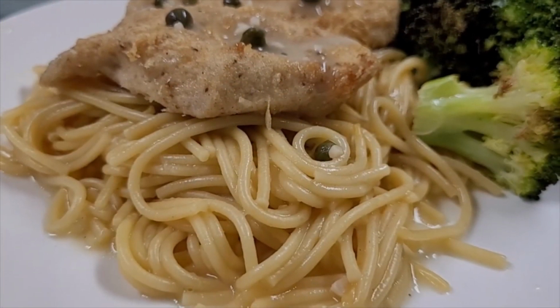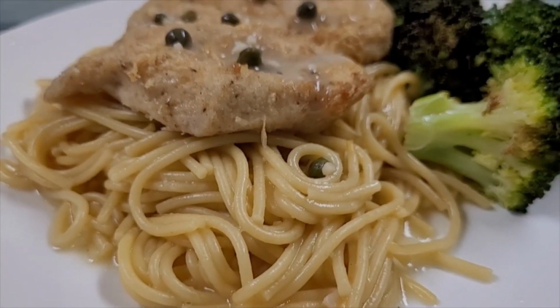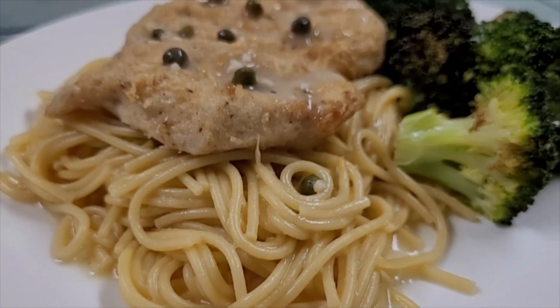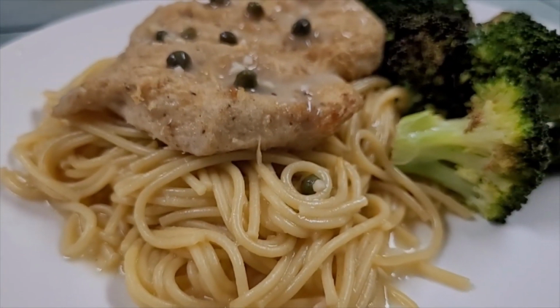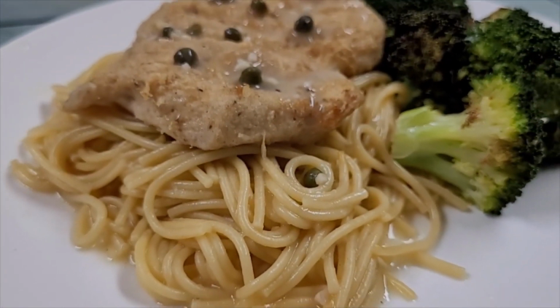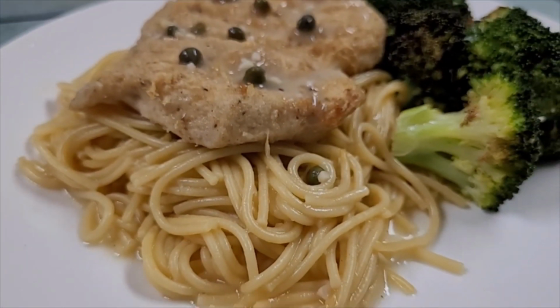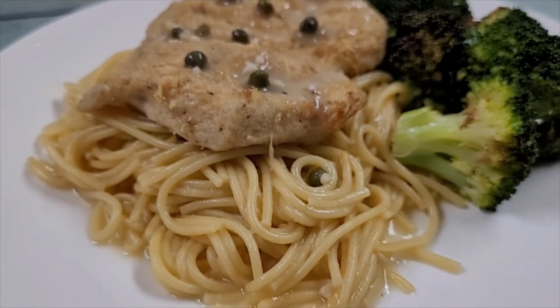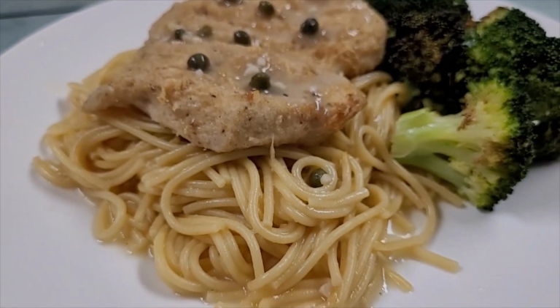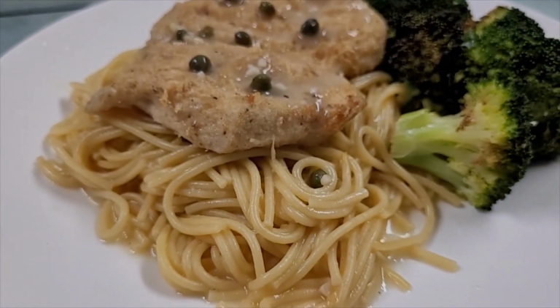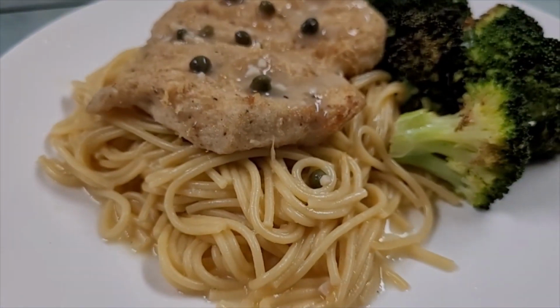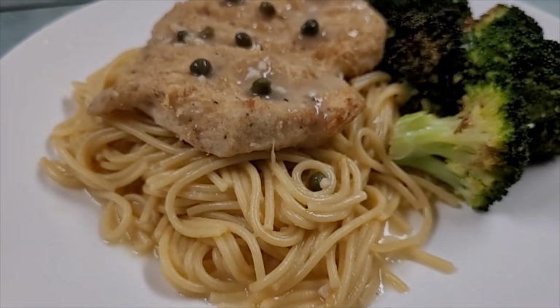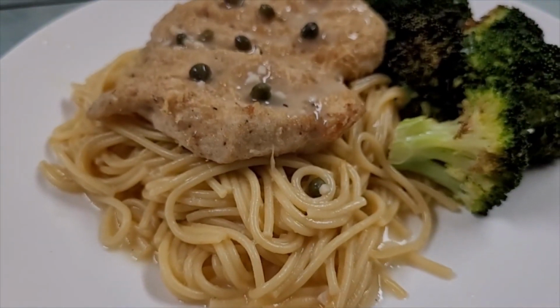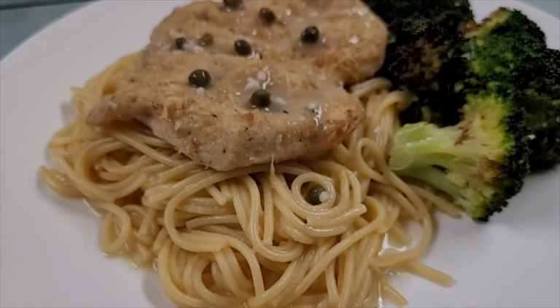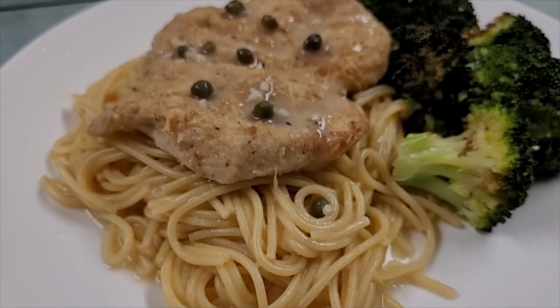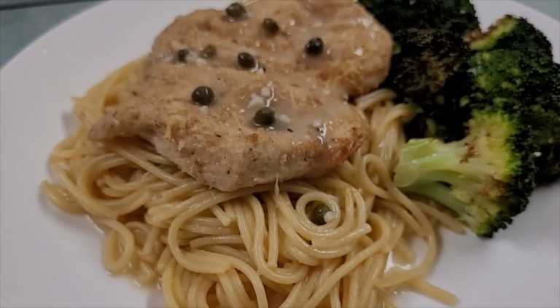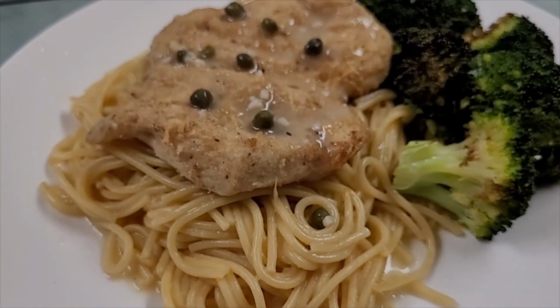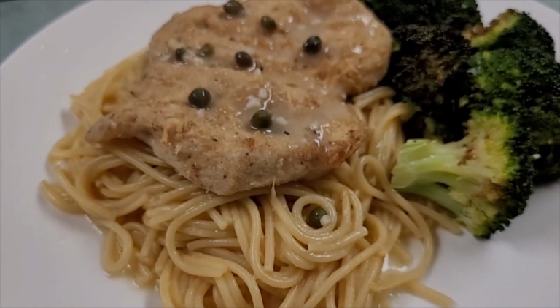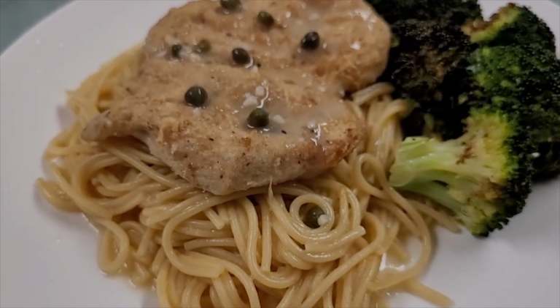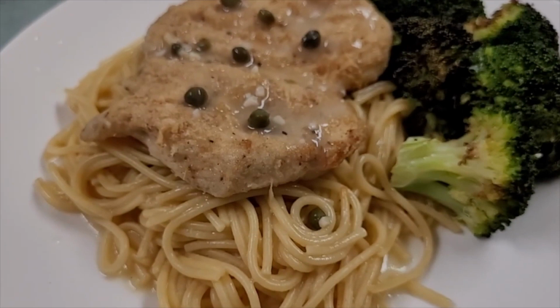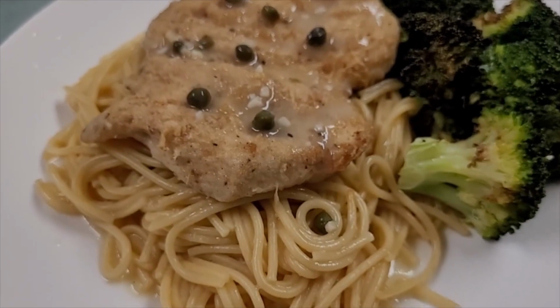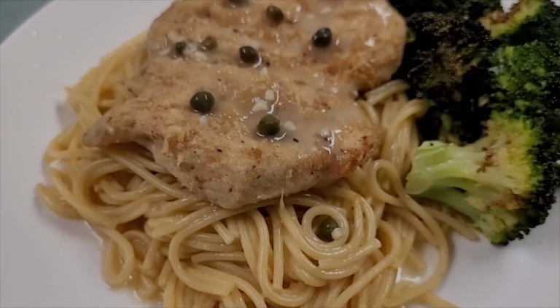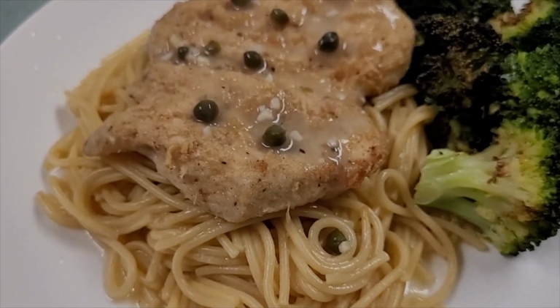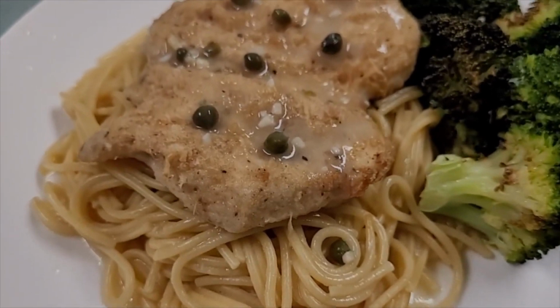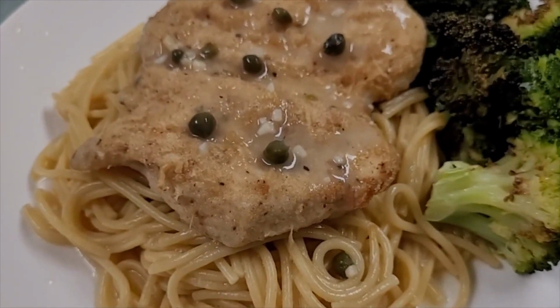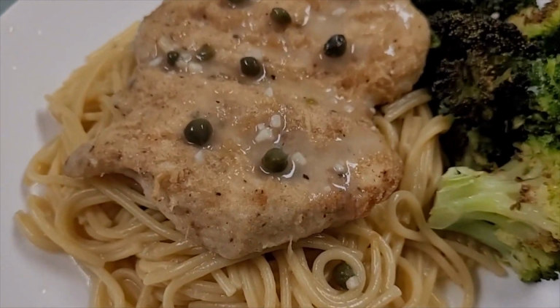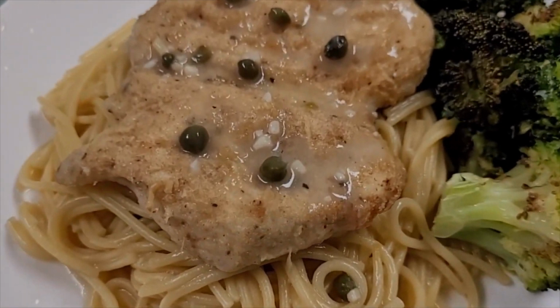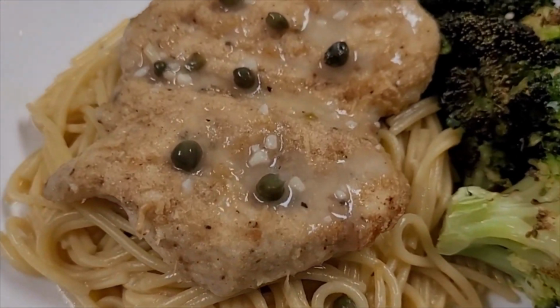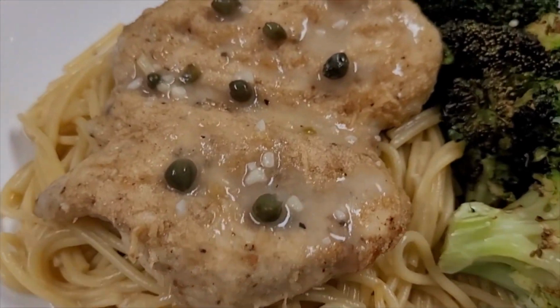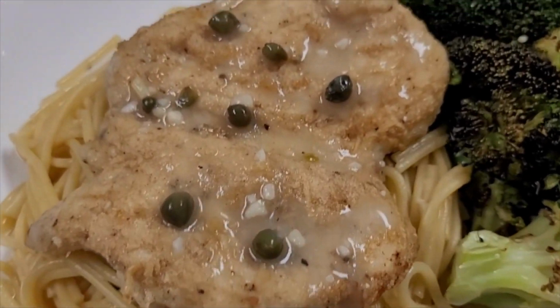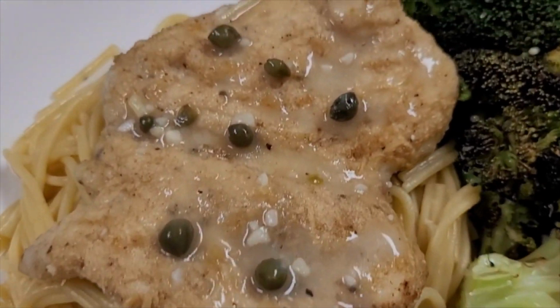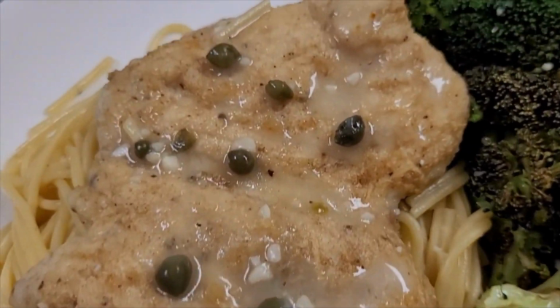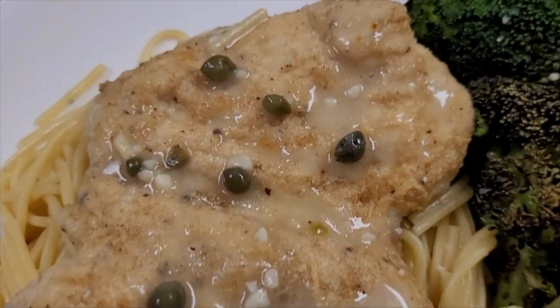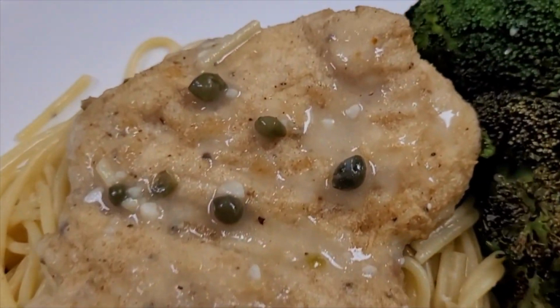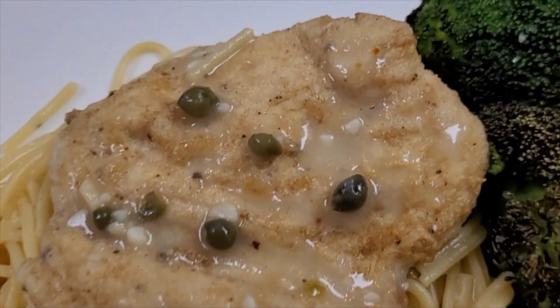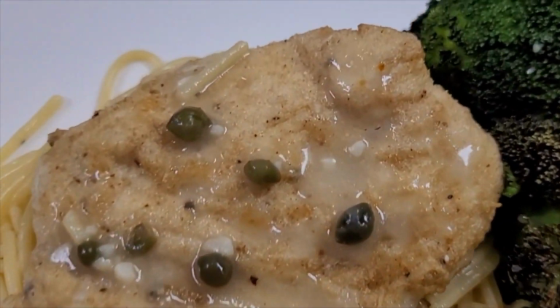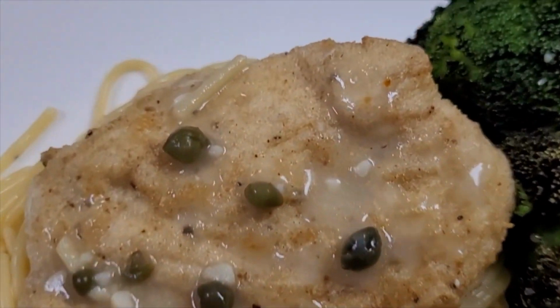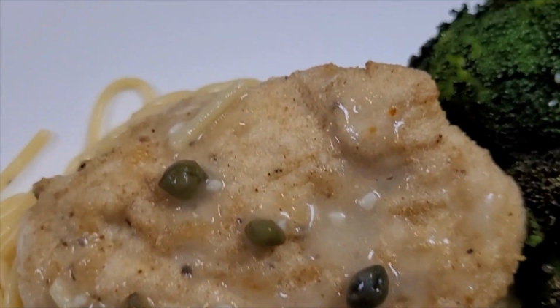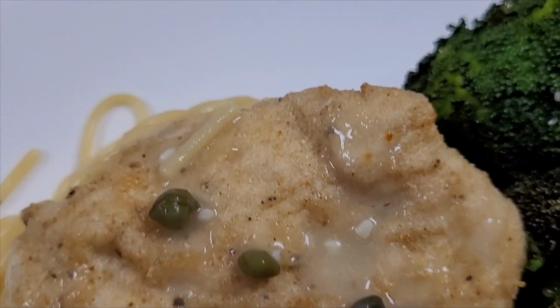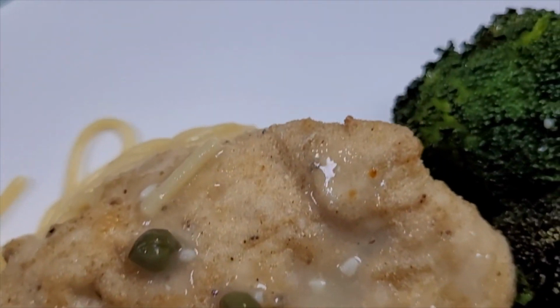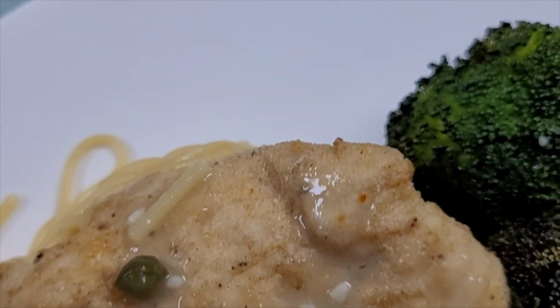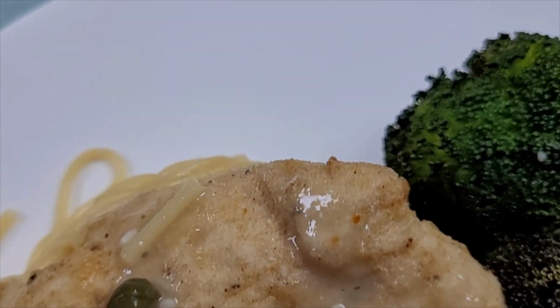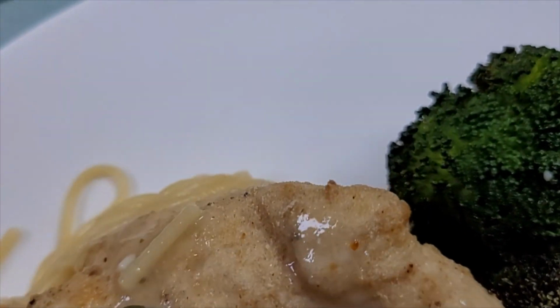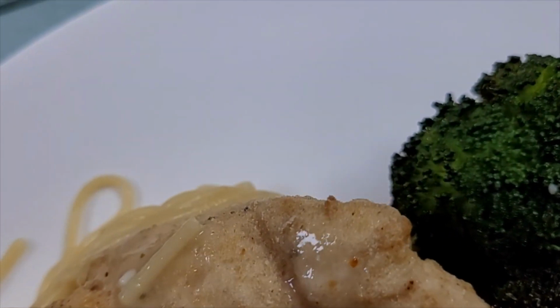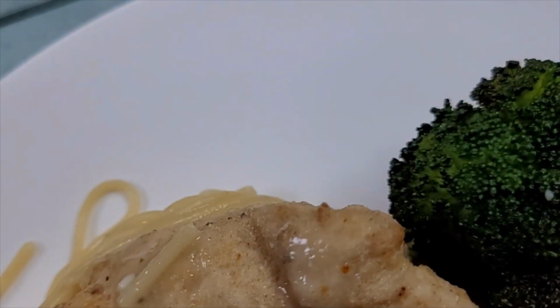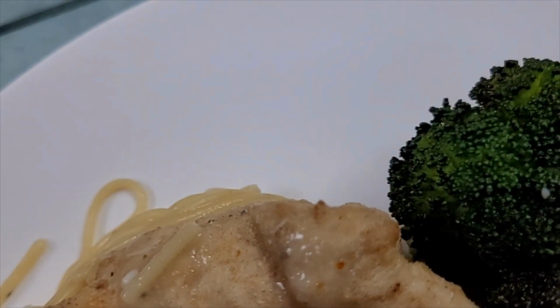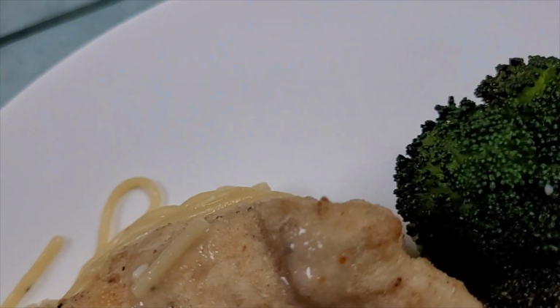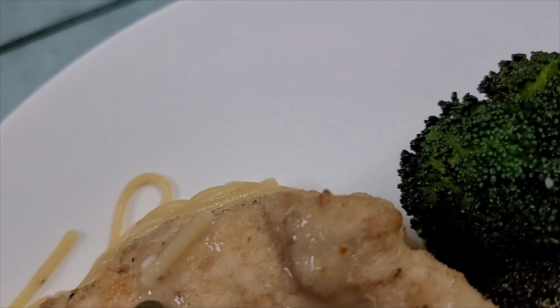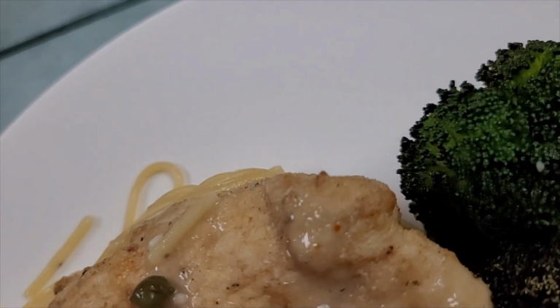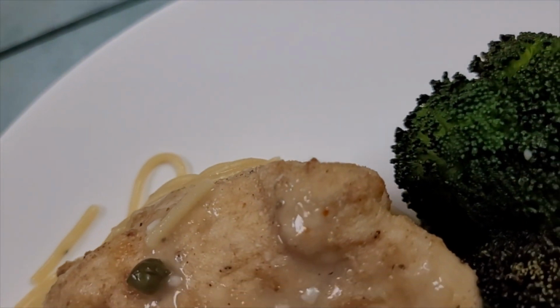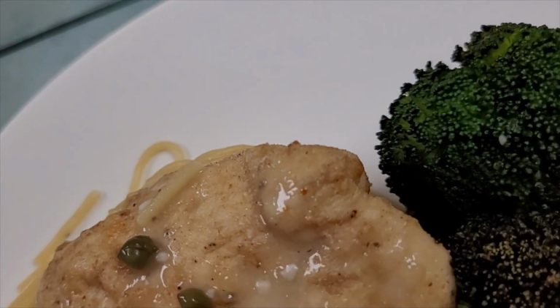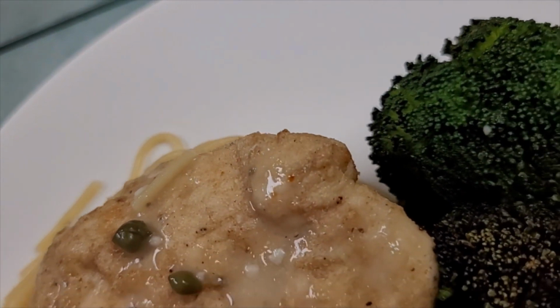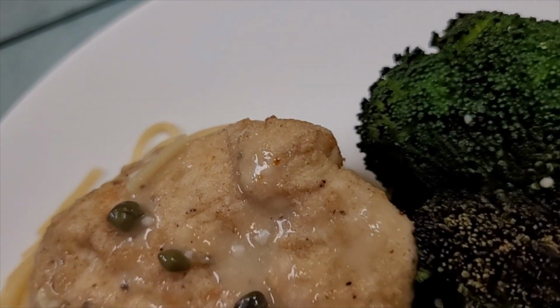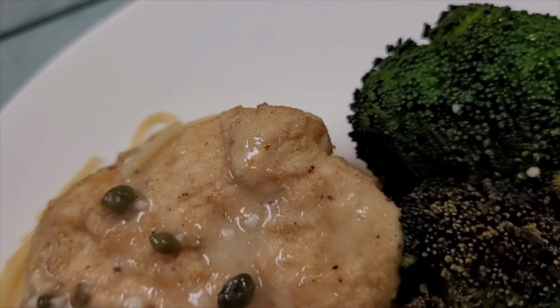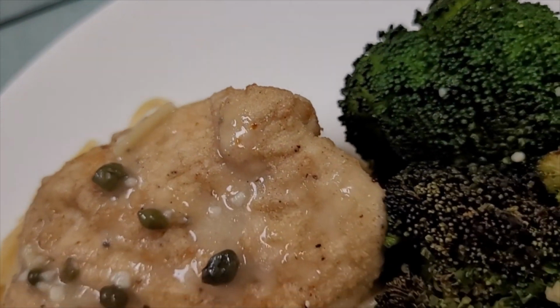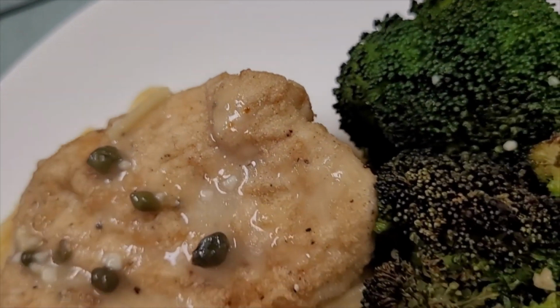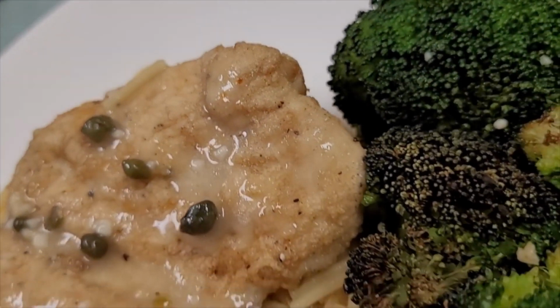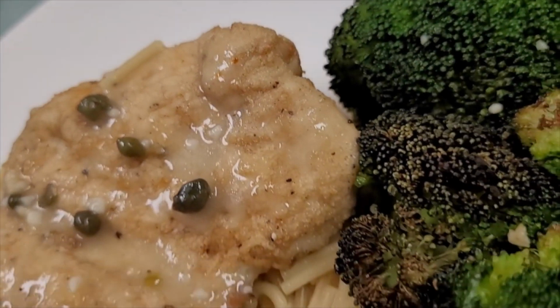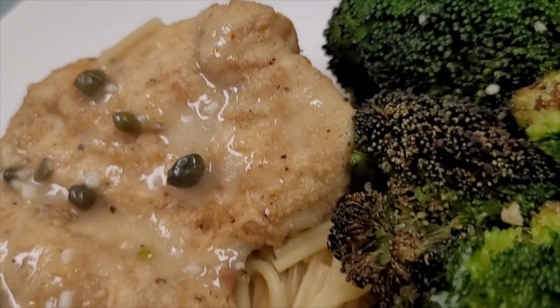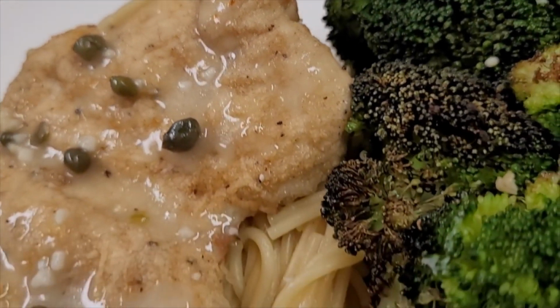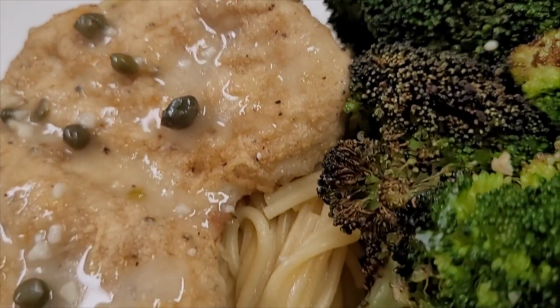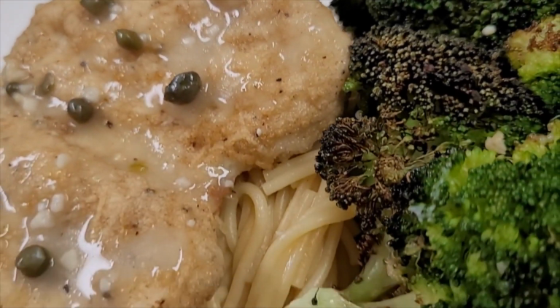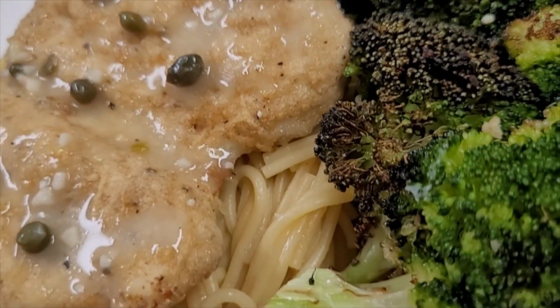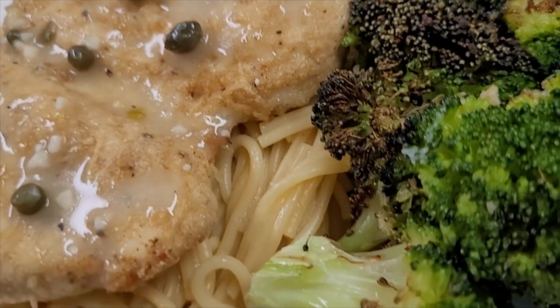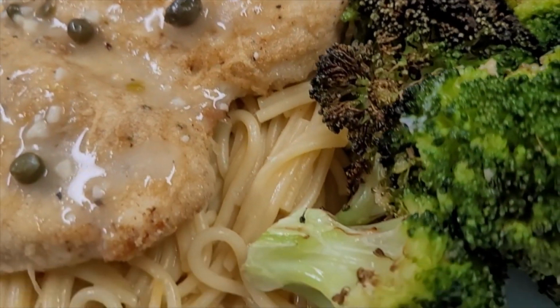20-minute chicken piccata with roasted broccoli — doesn't get any easier than that.